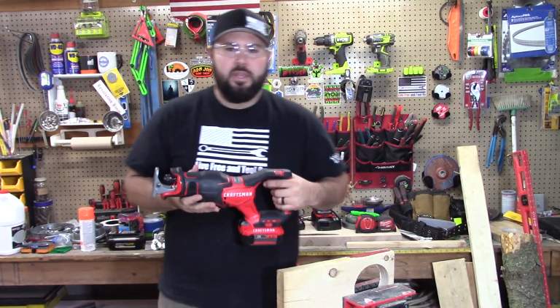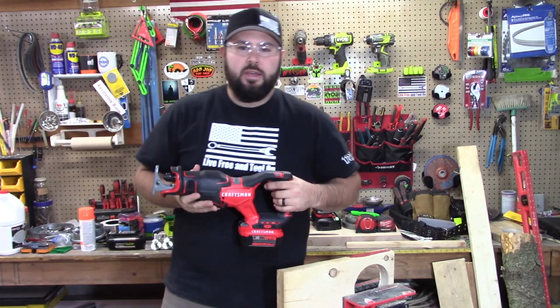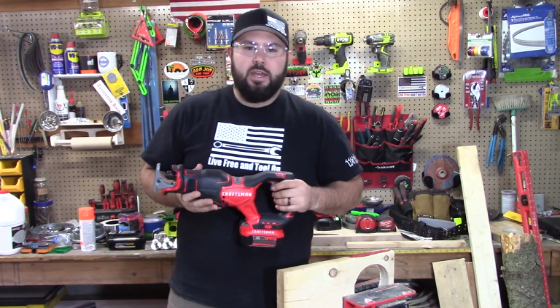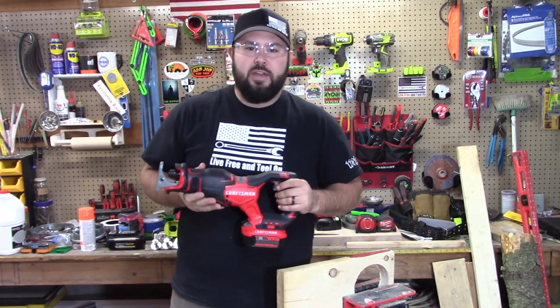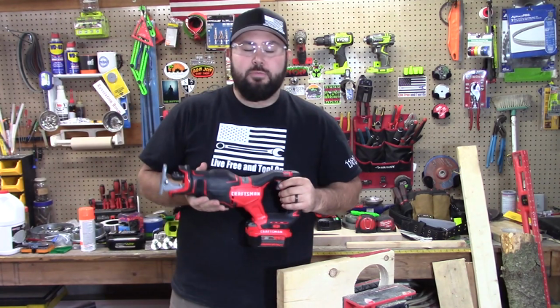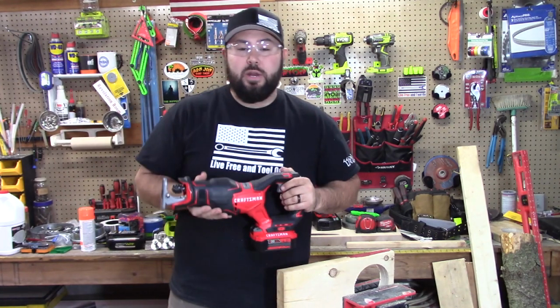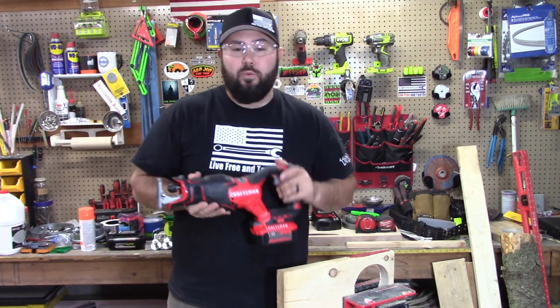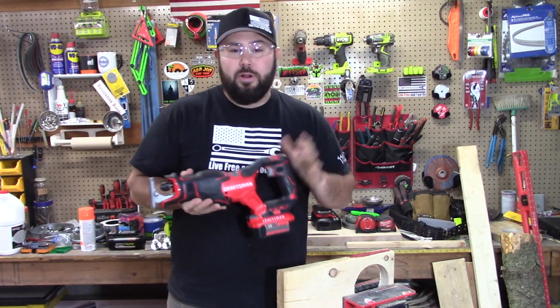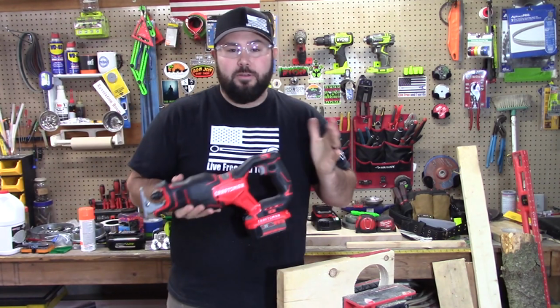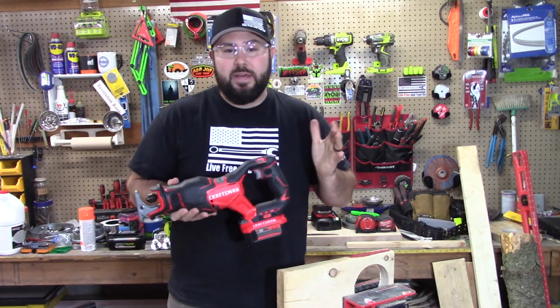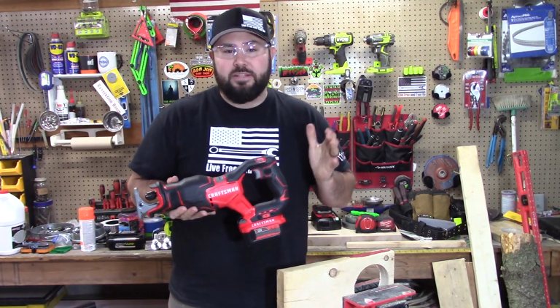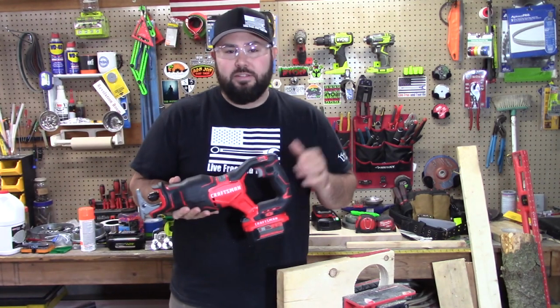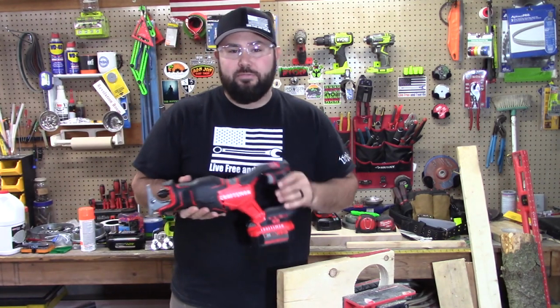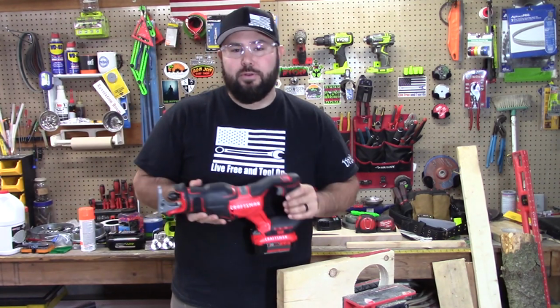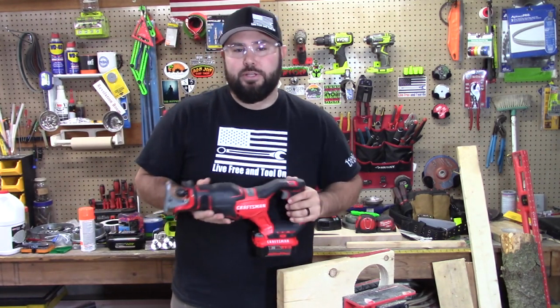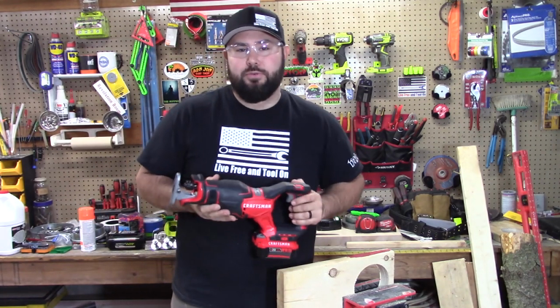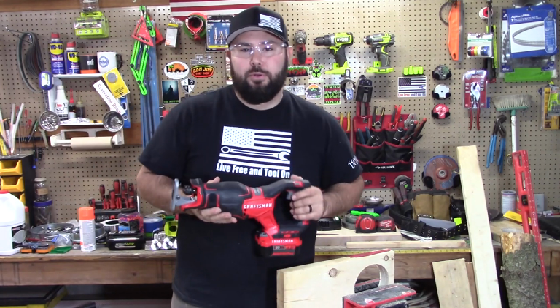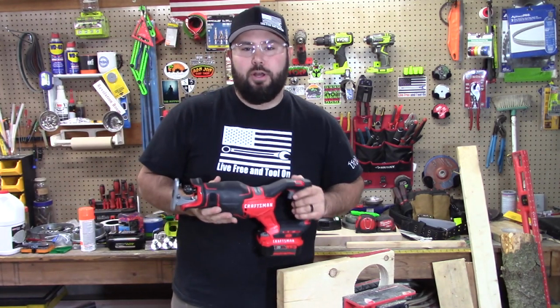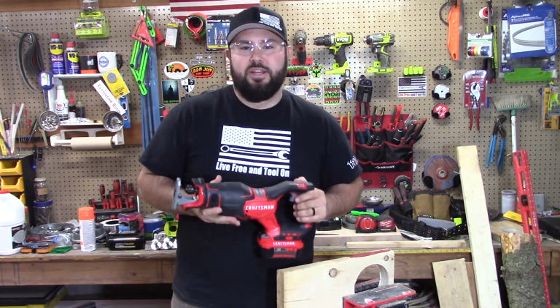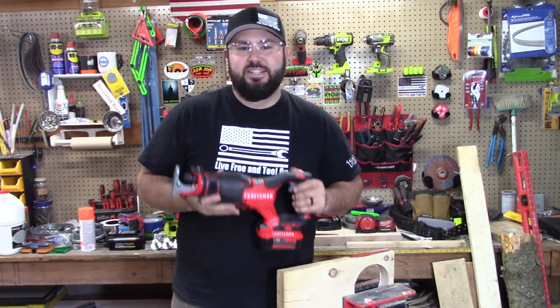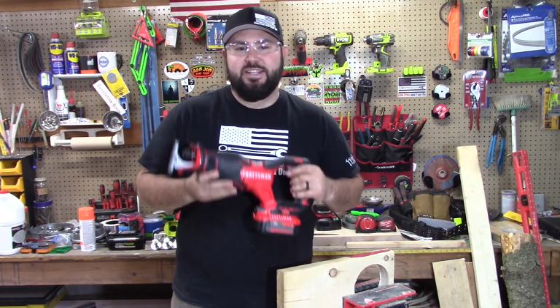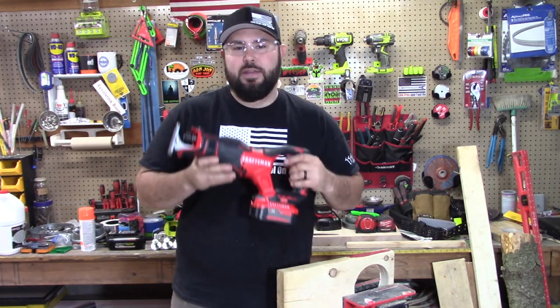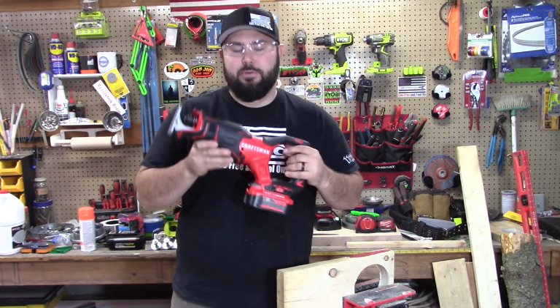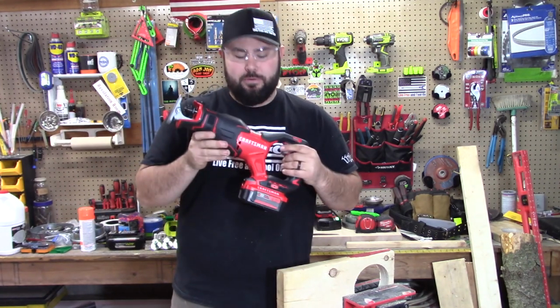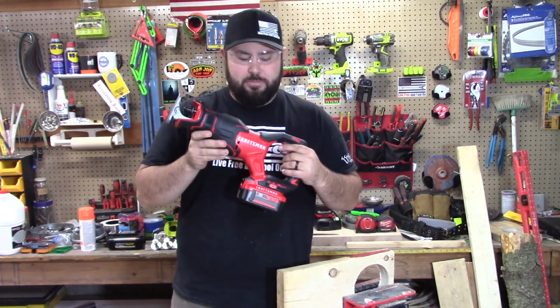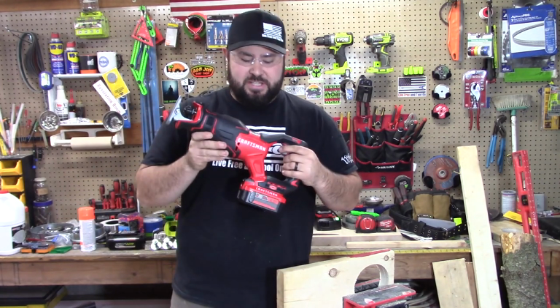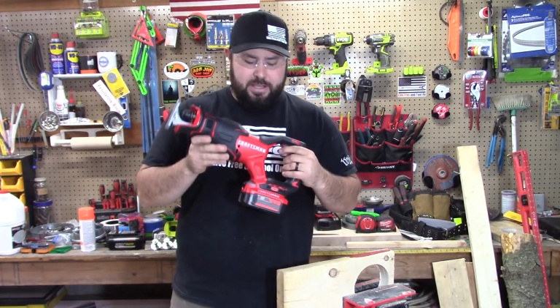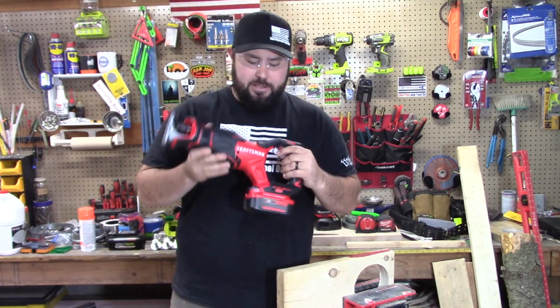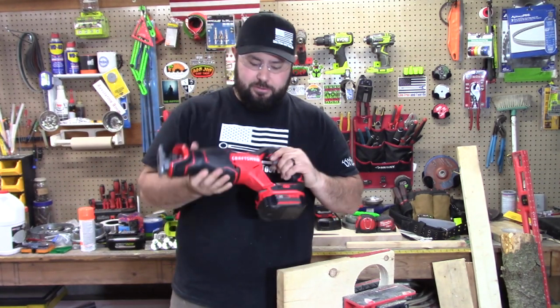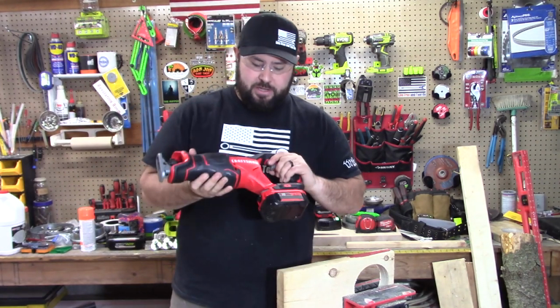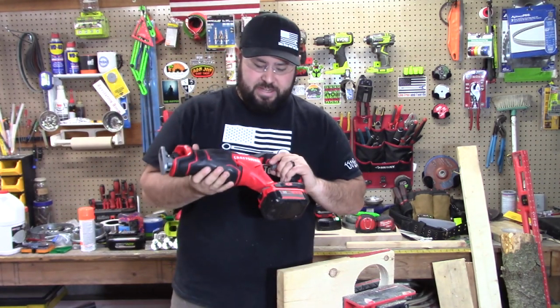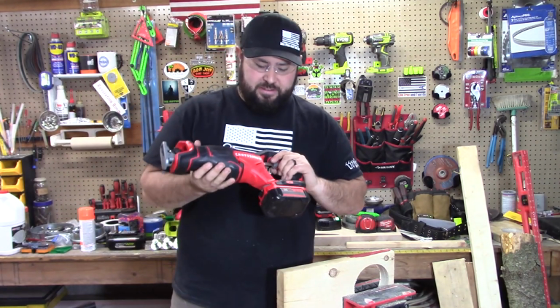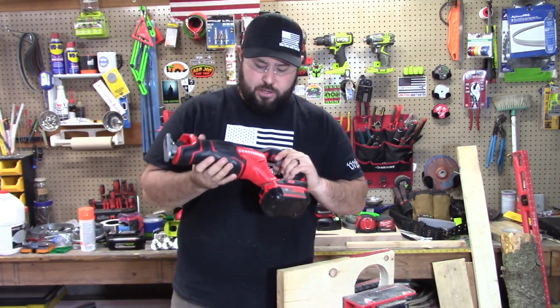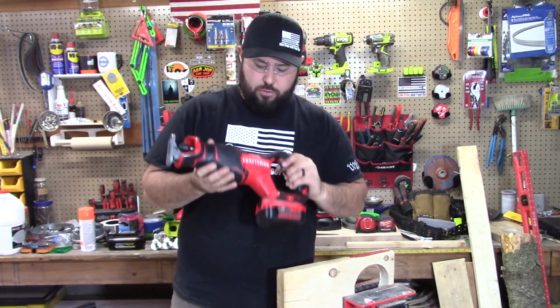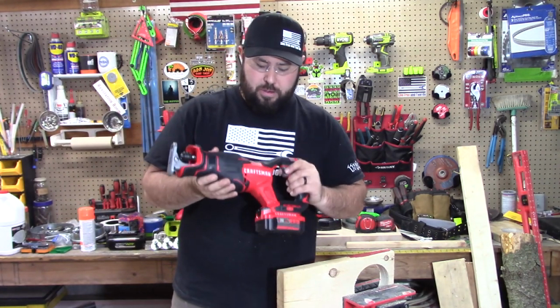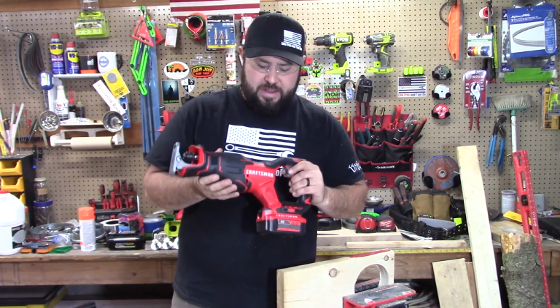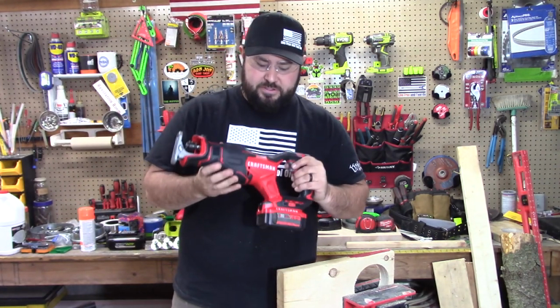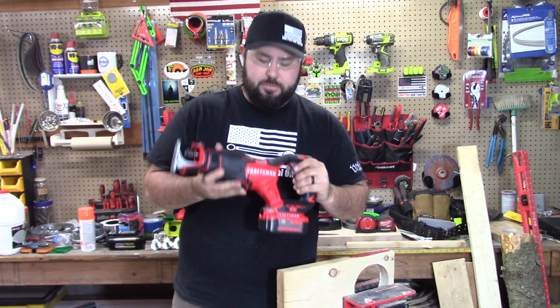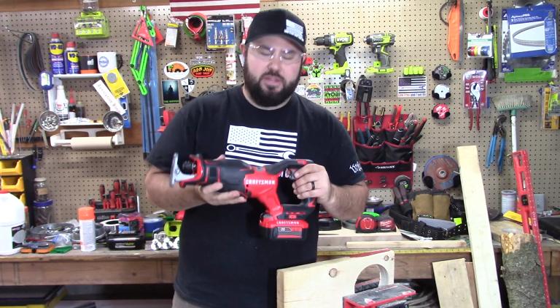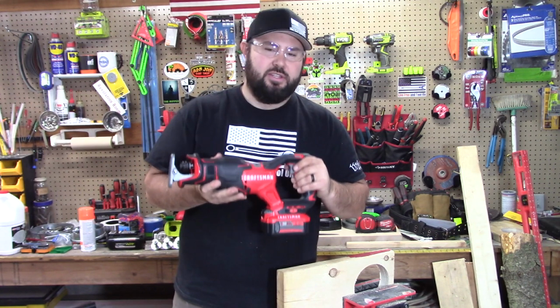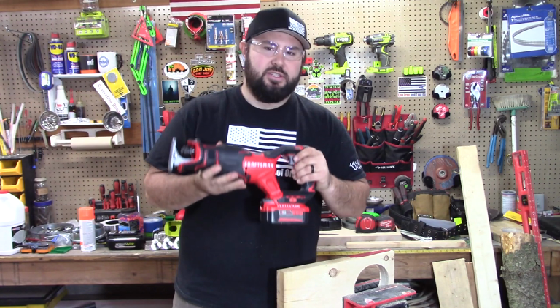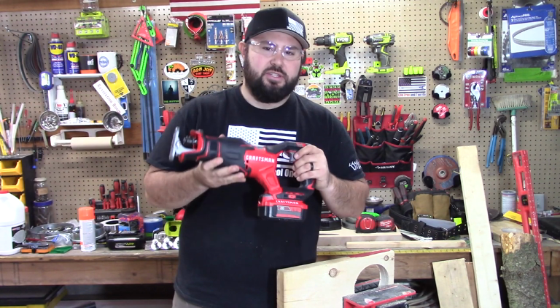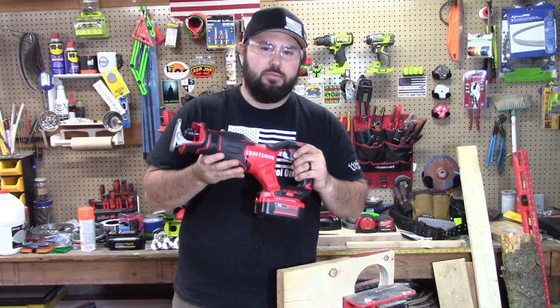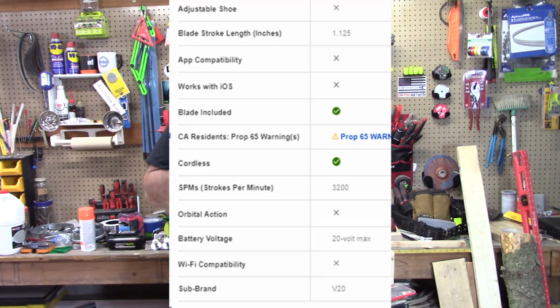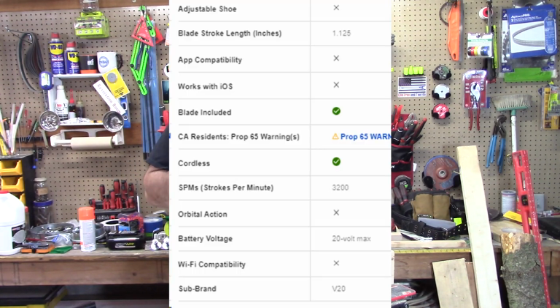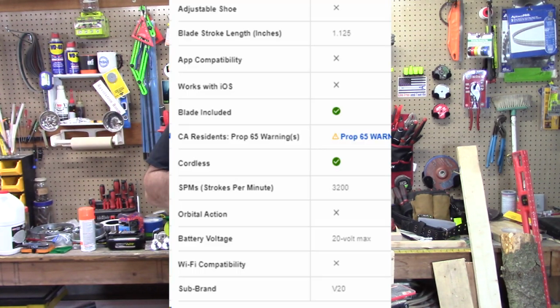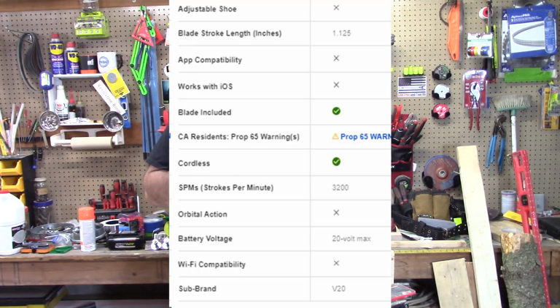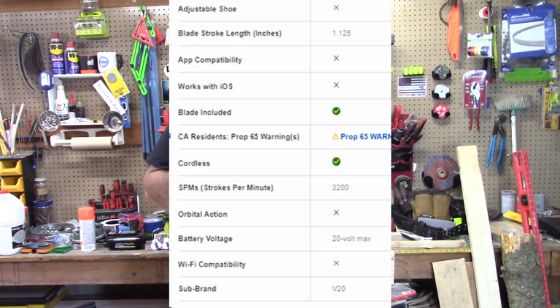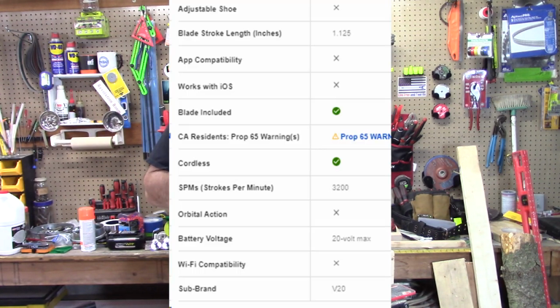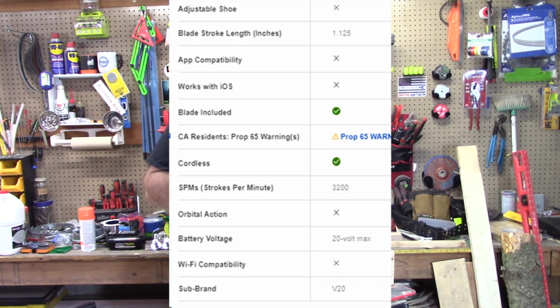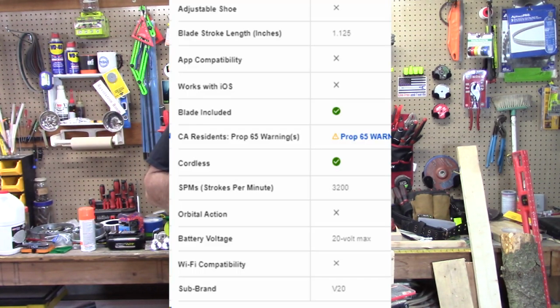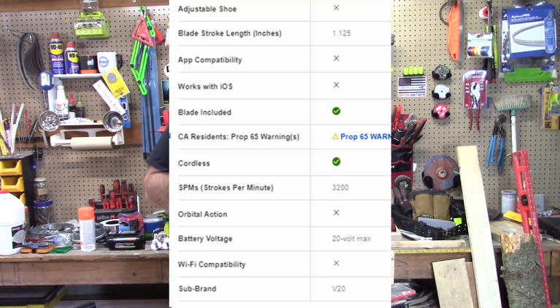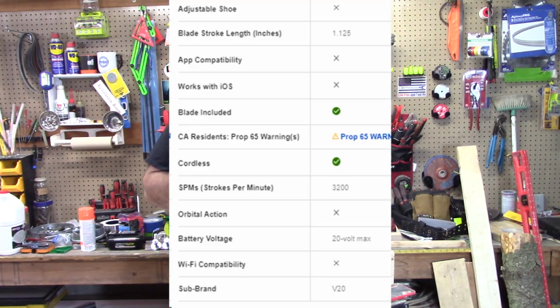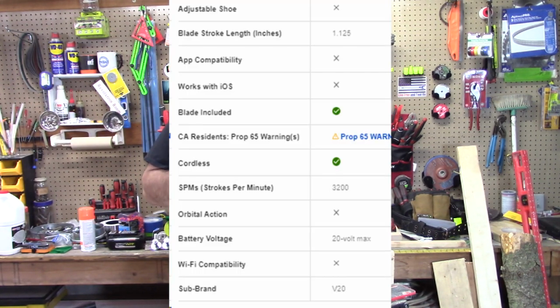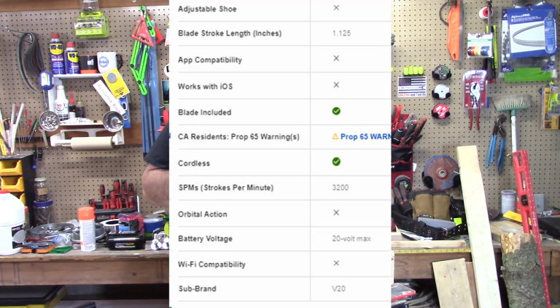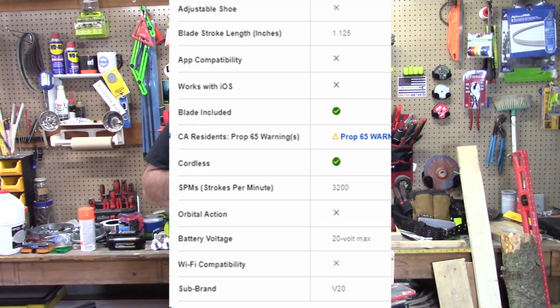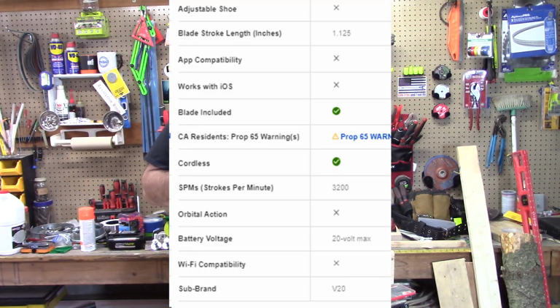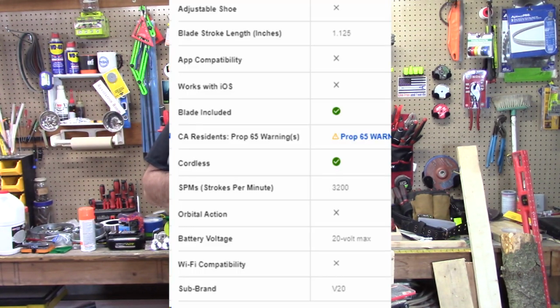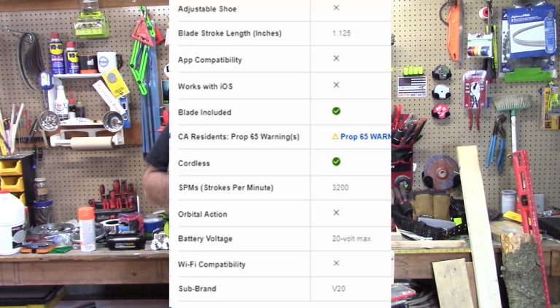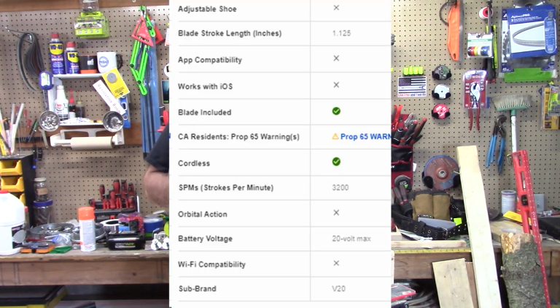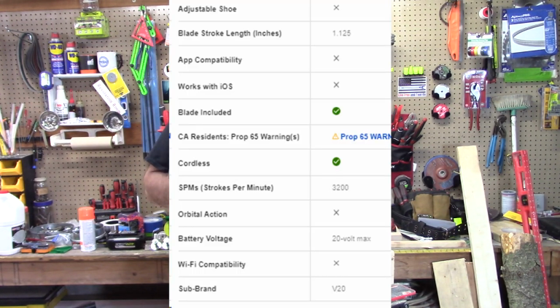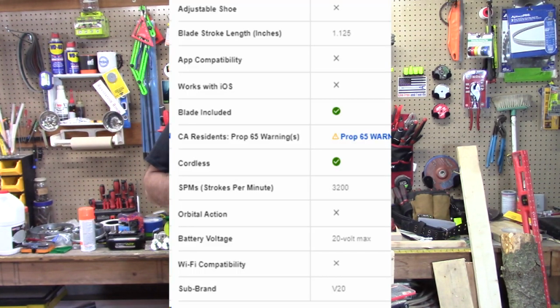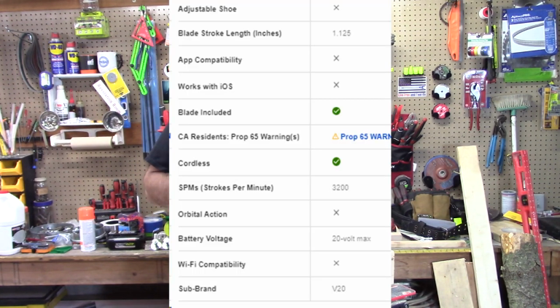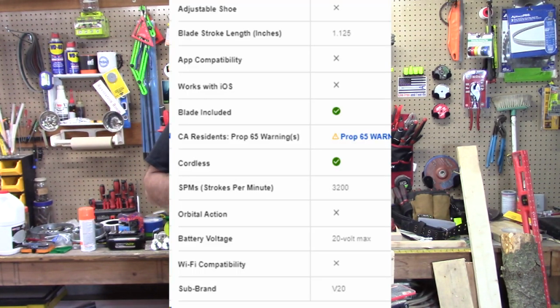Hey everybody, welcome back to Live Free and Tool On. Today we're going to be taking a look at the Craftsman. This is the brushless version of their reciprocating saw.